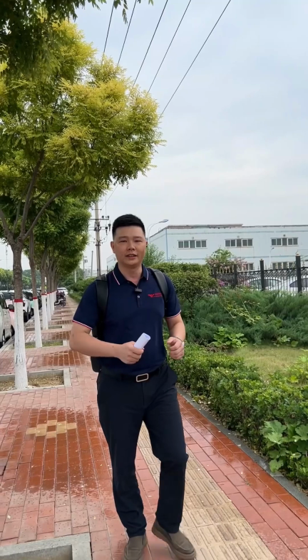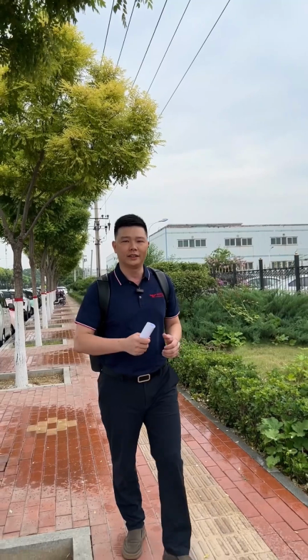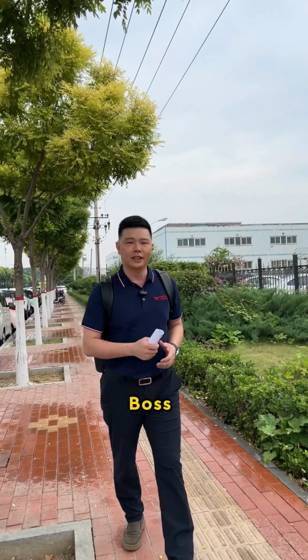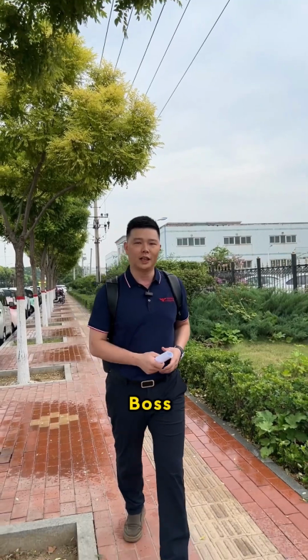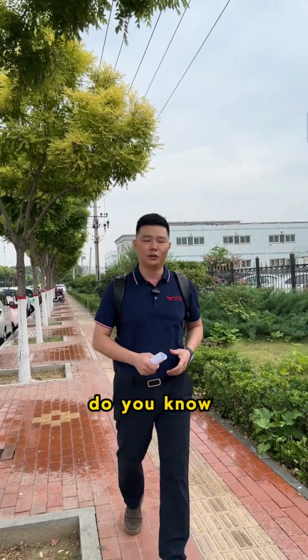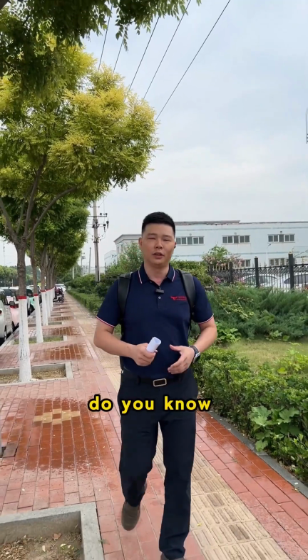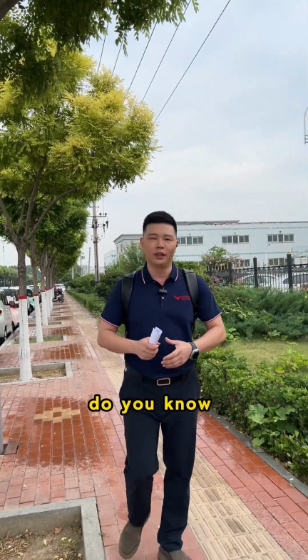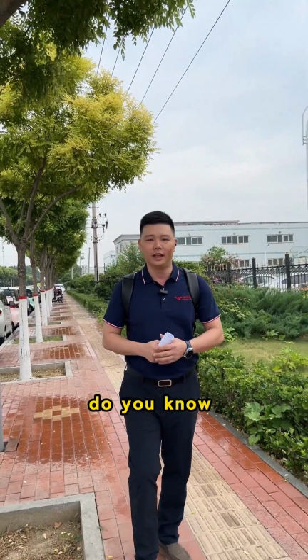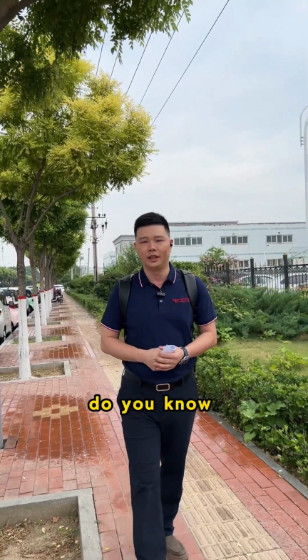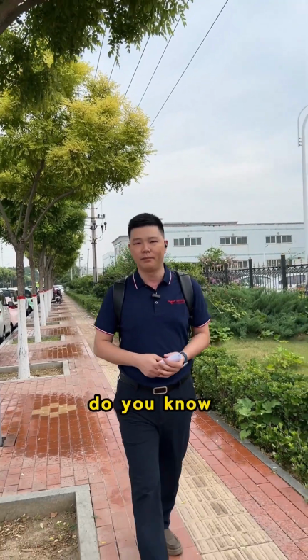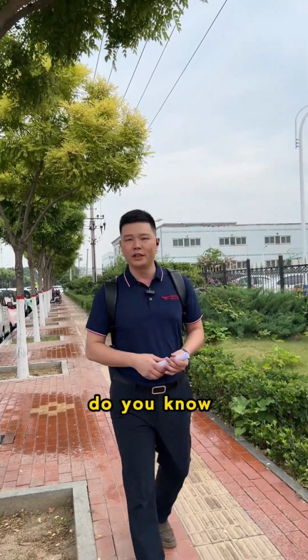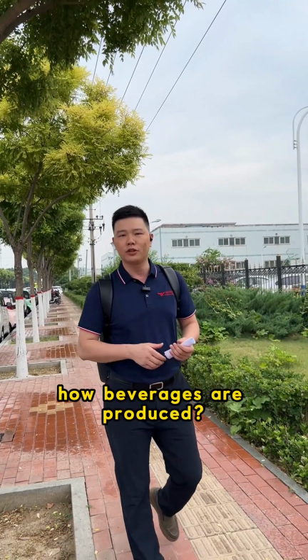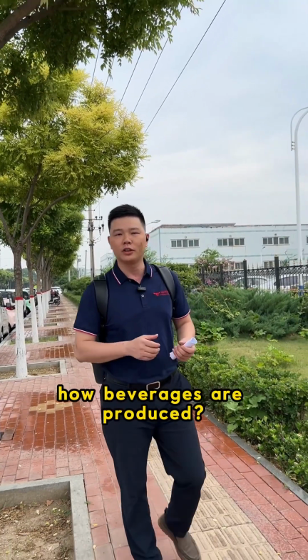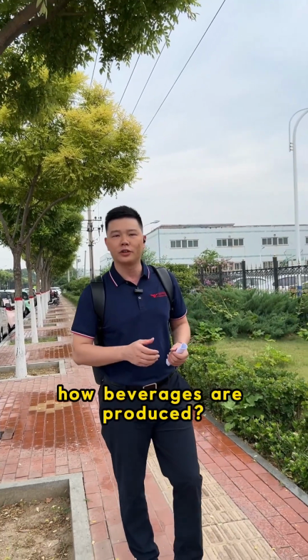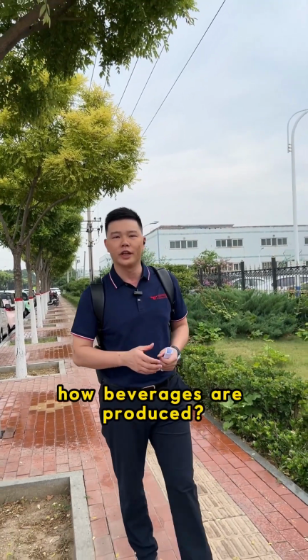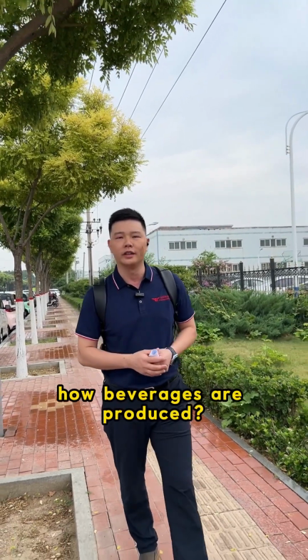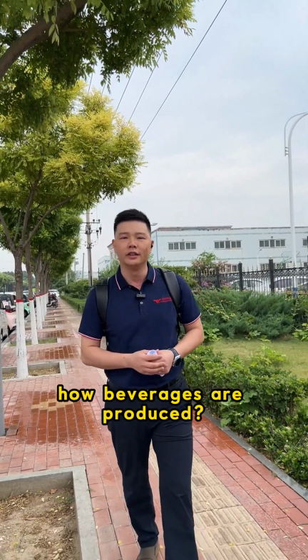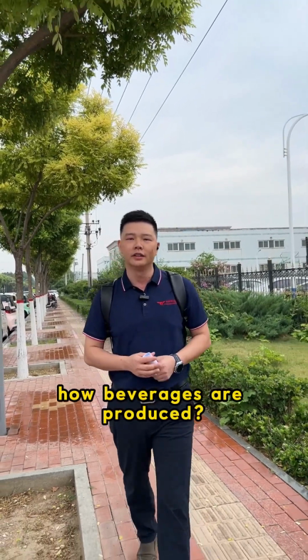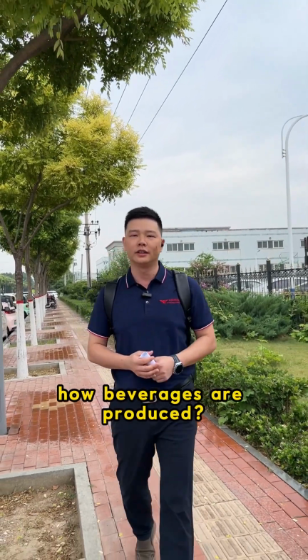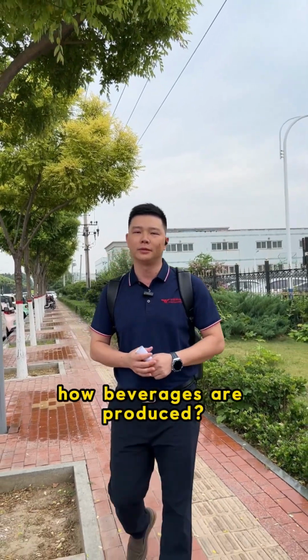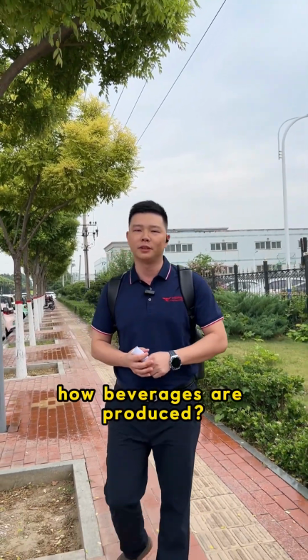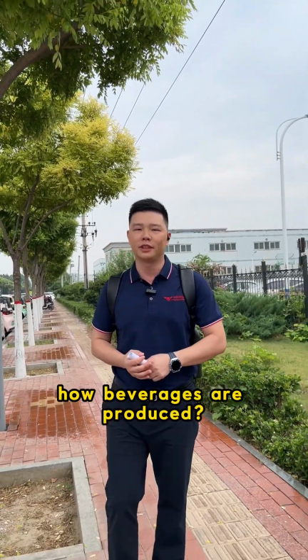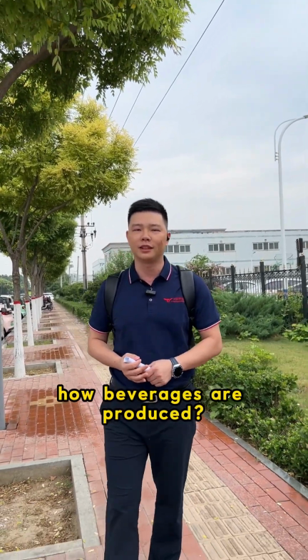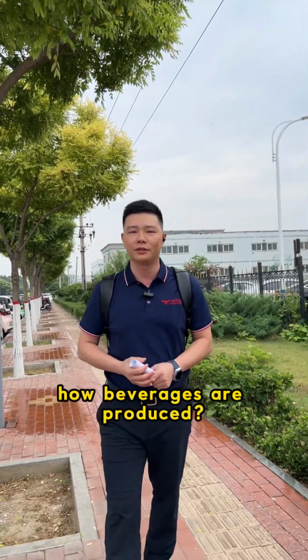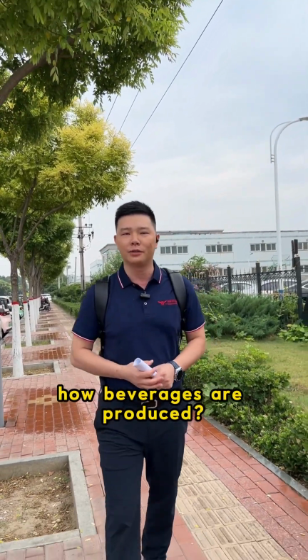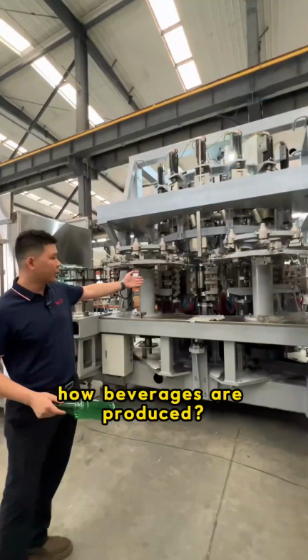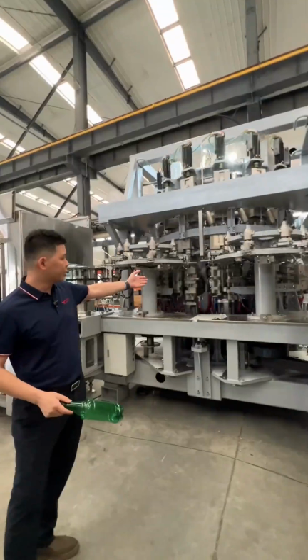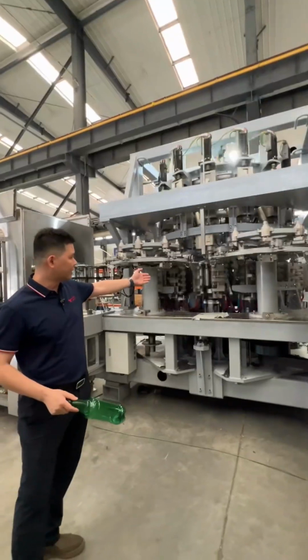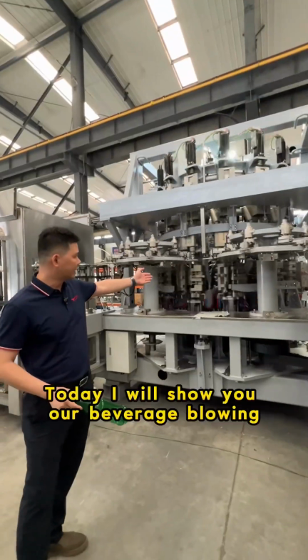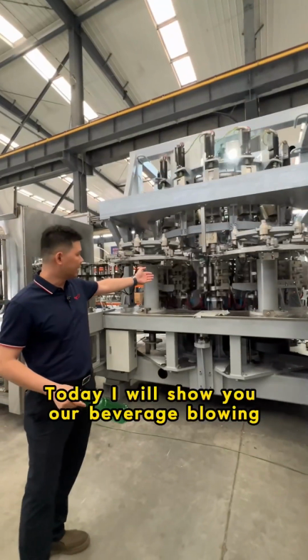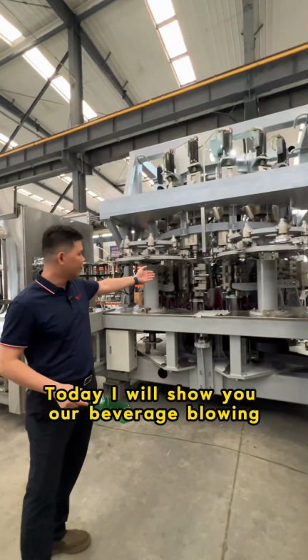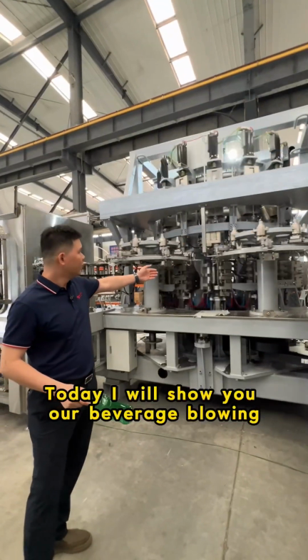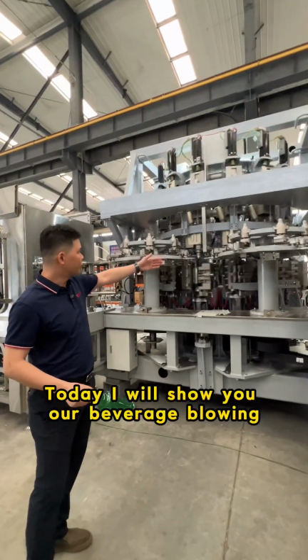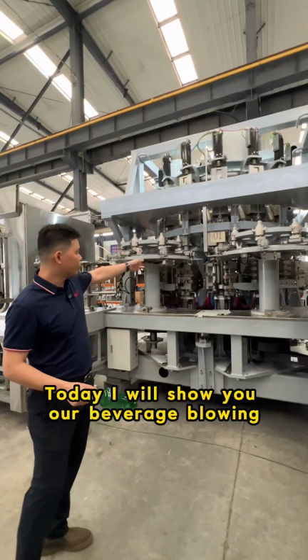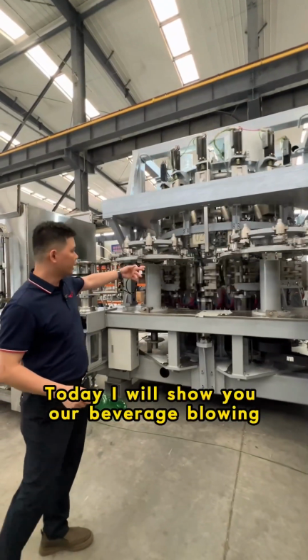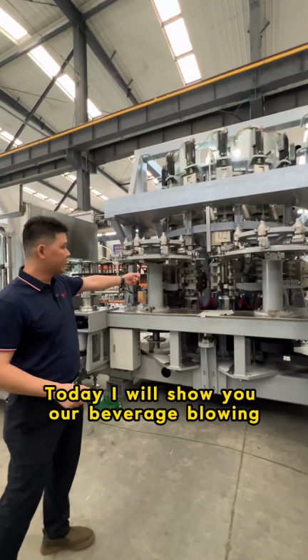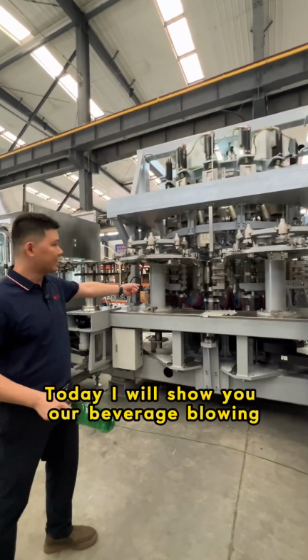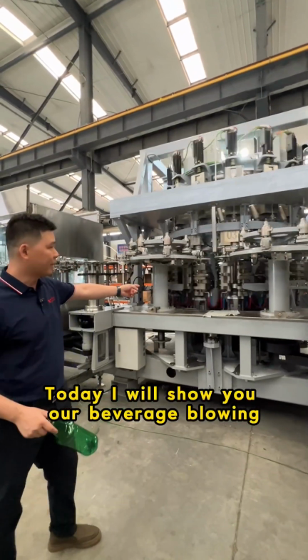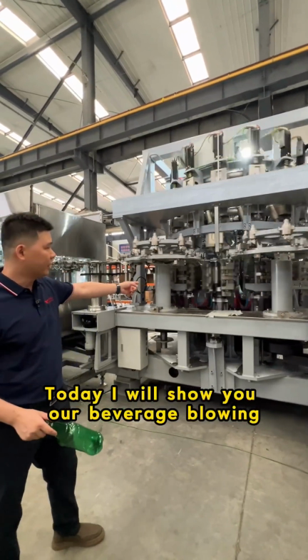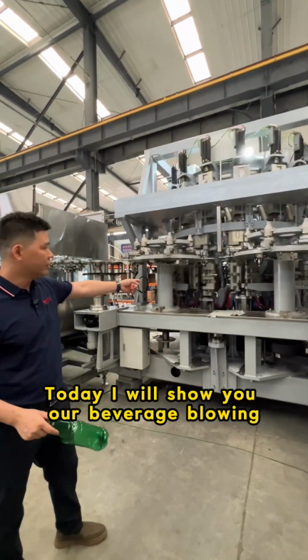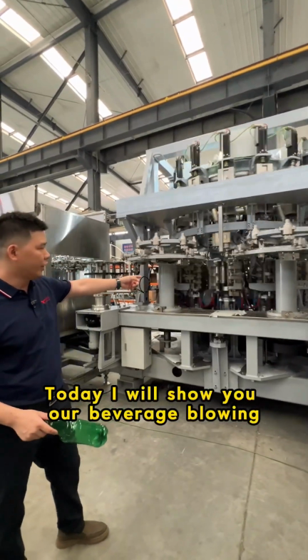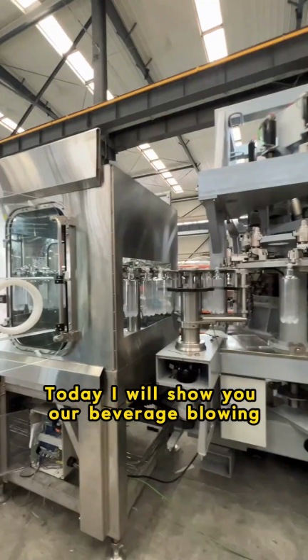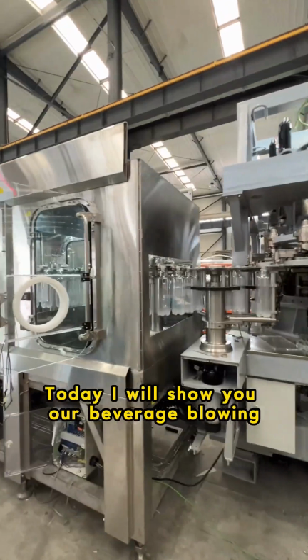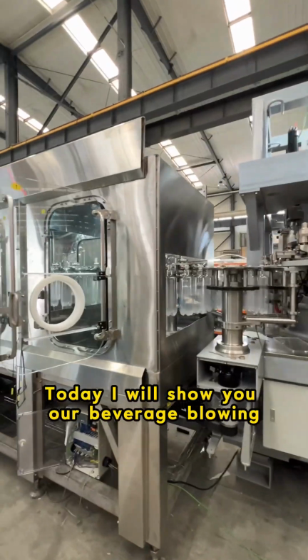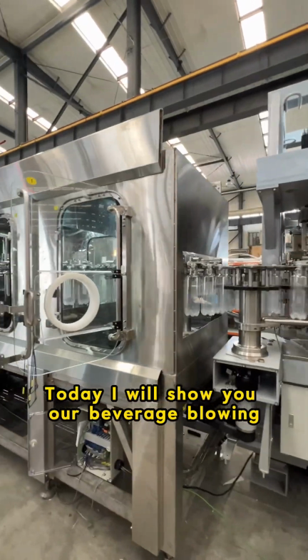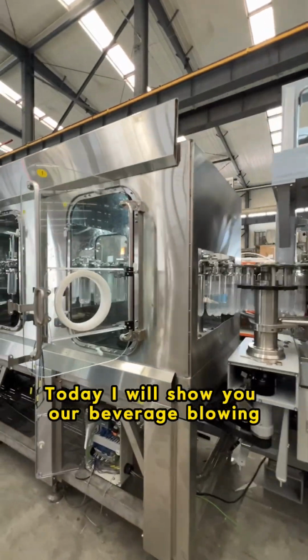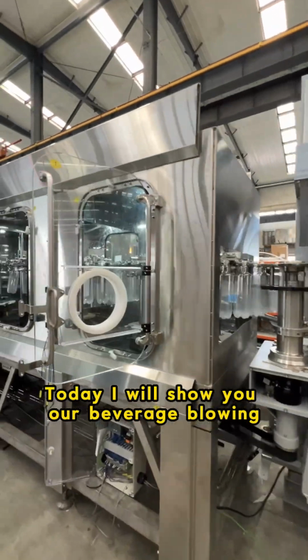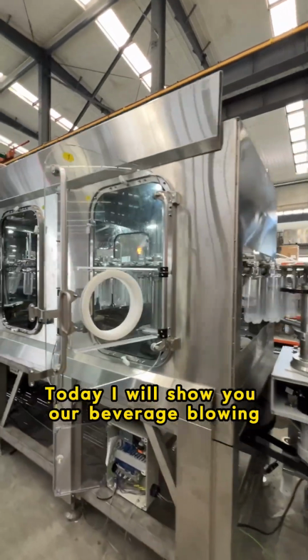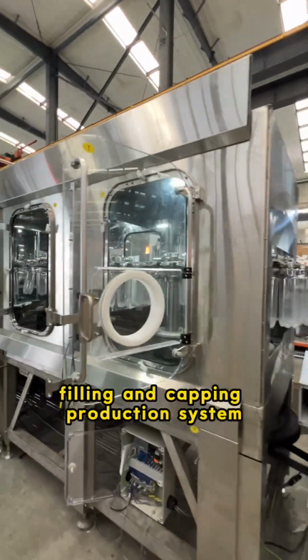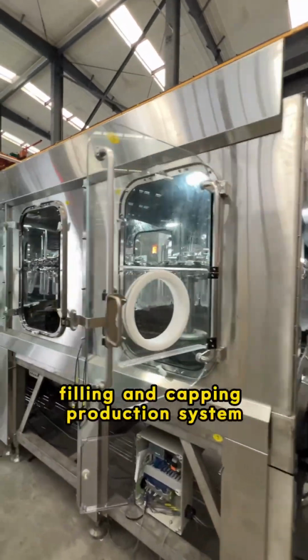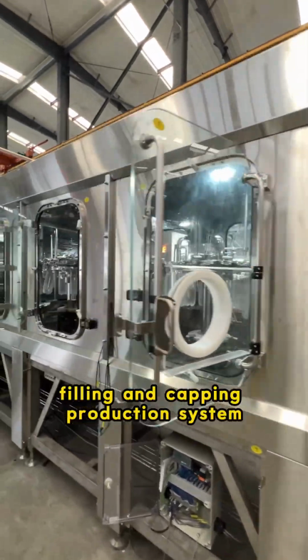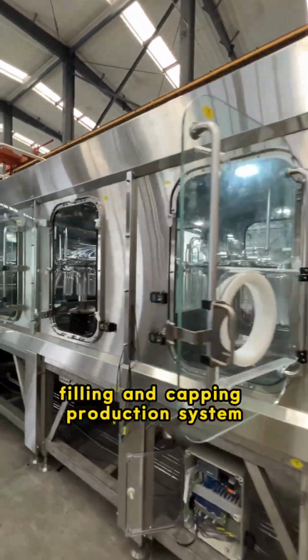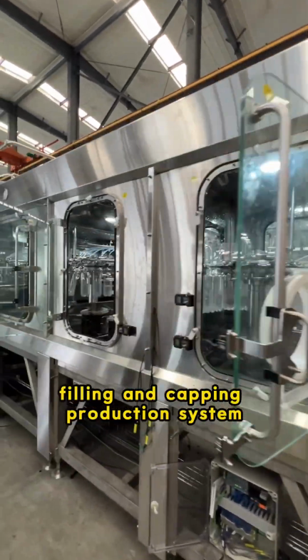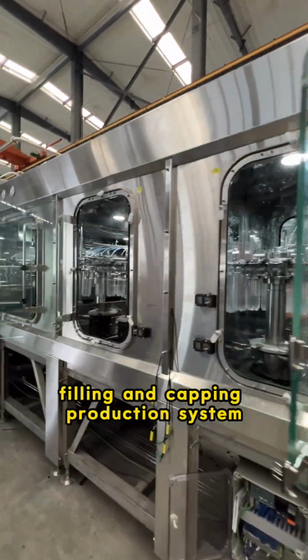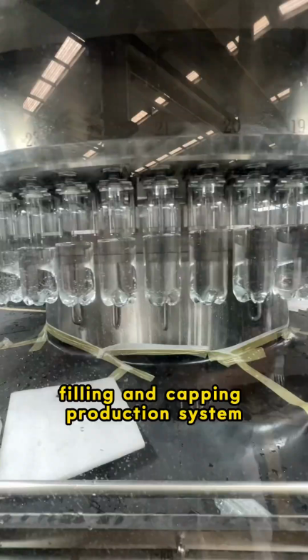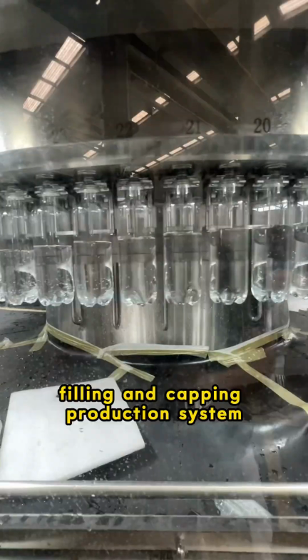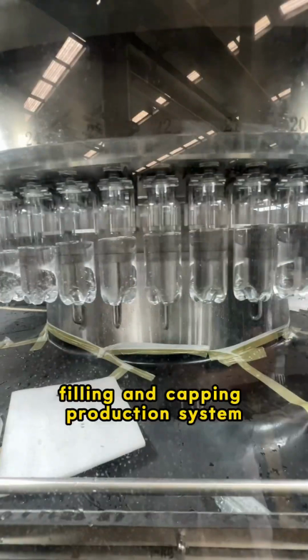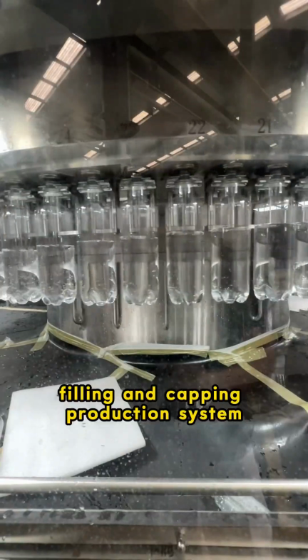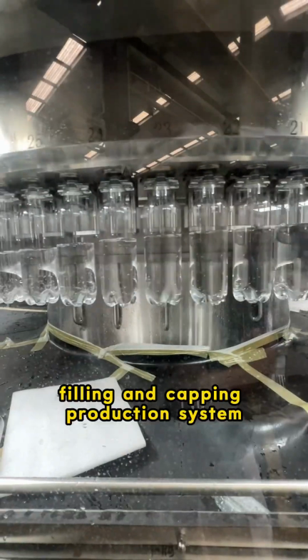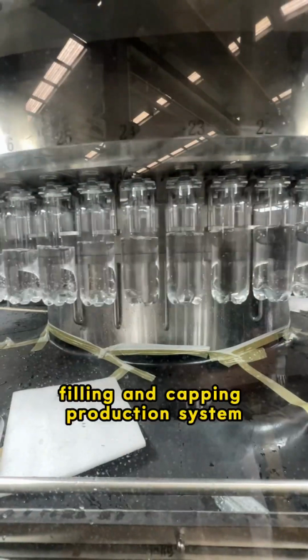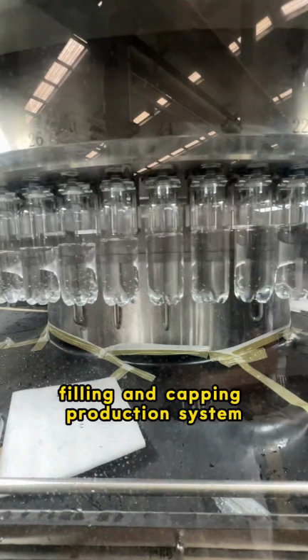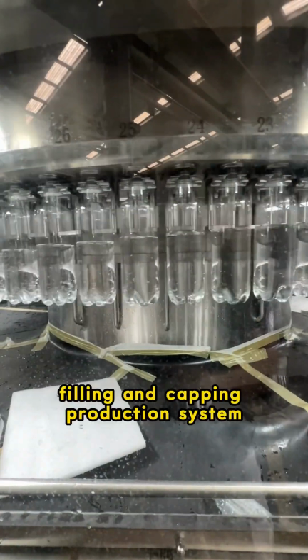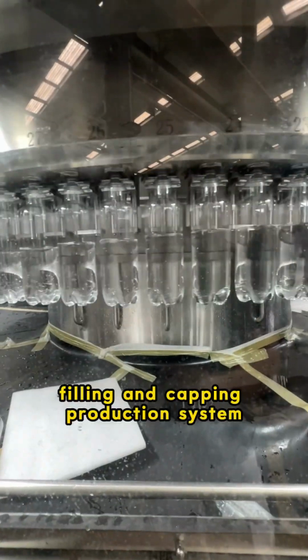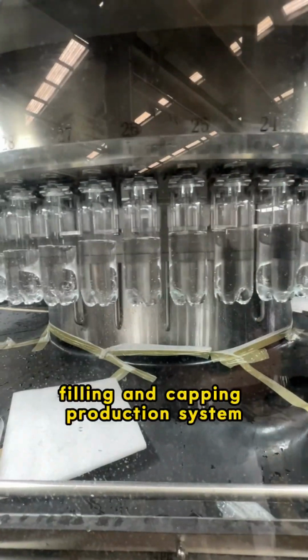Boss, do you know how beverages are produced? Today I will show you our beverage blowing, filling and capping production system.